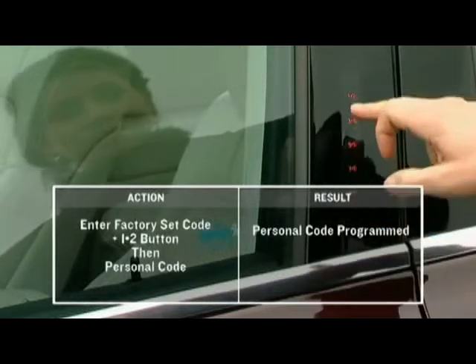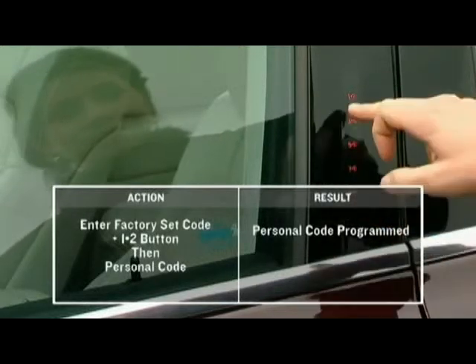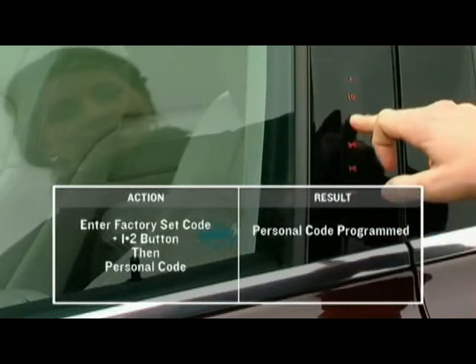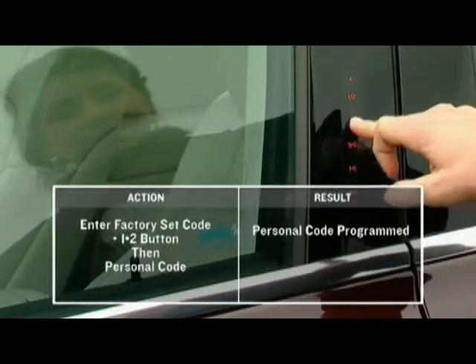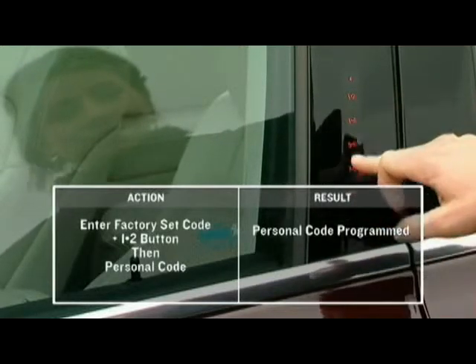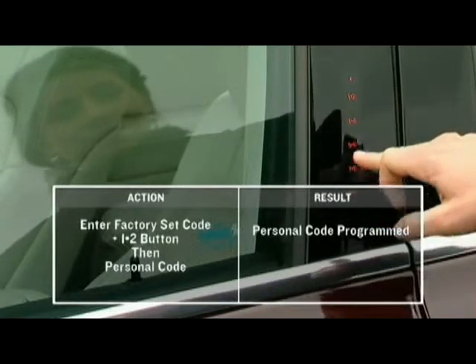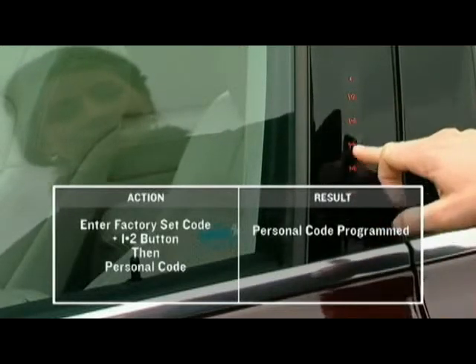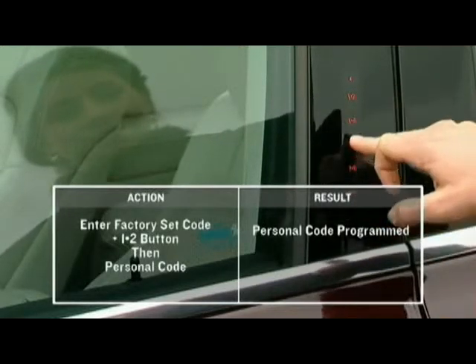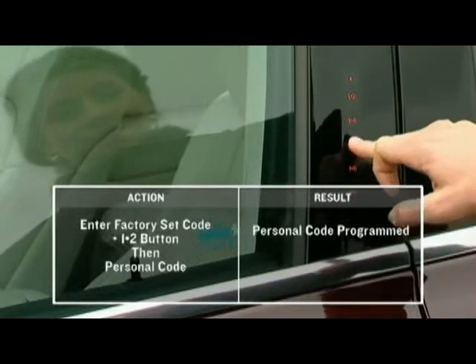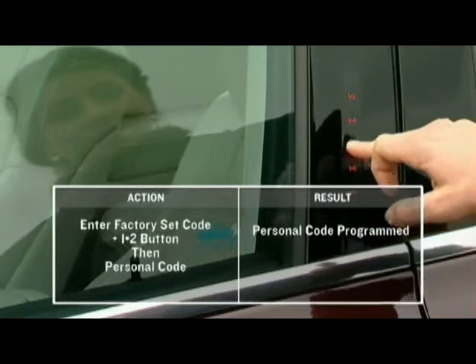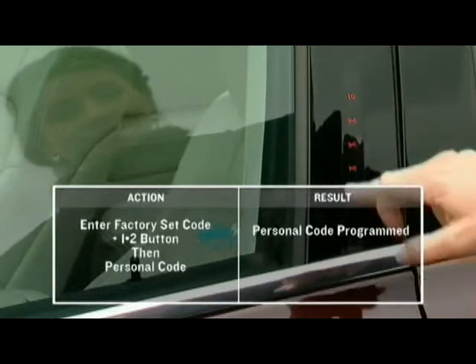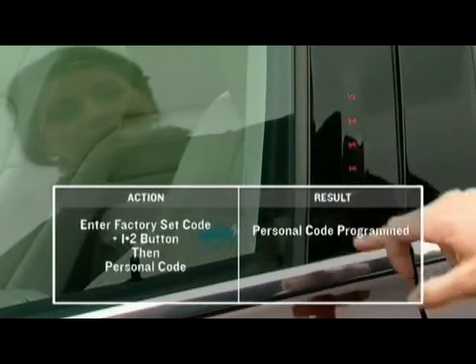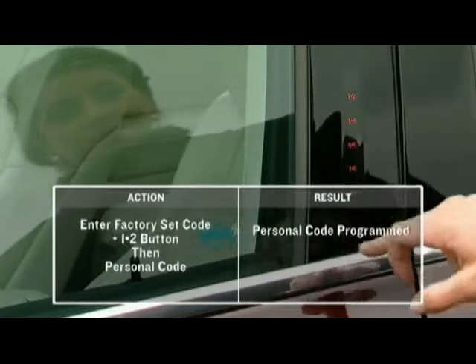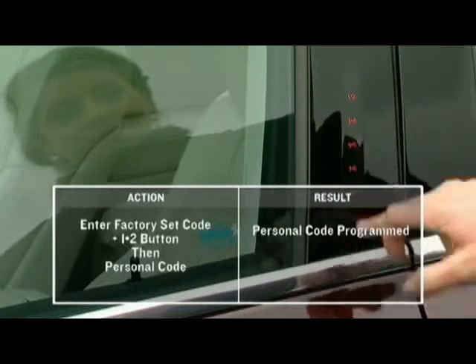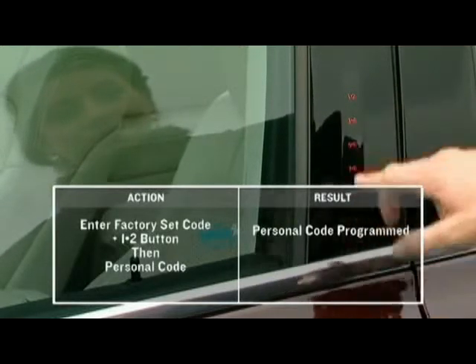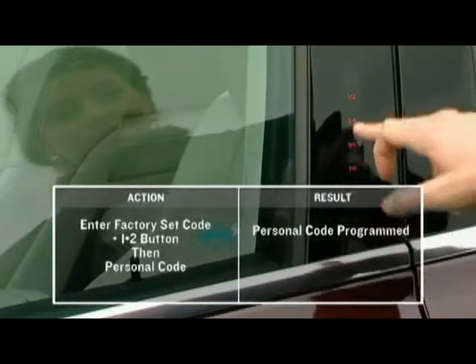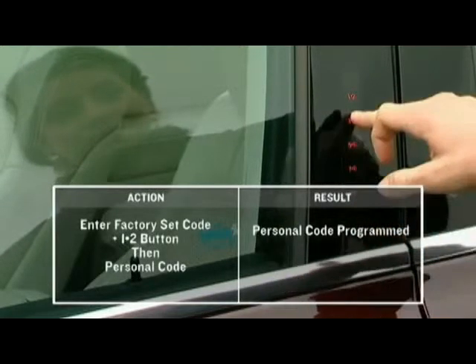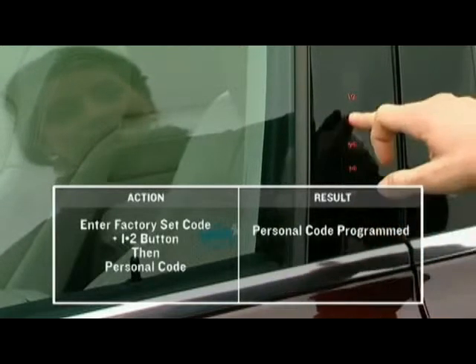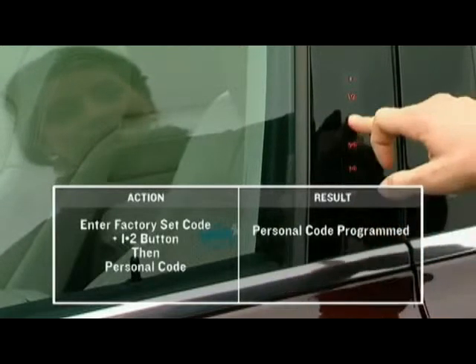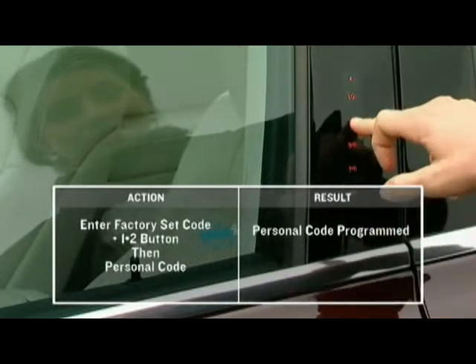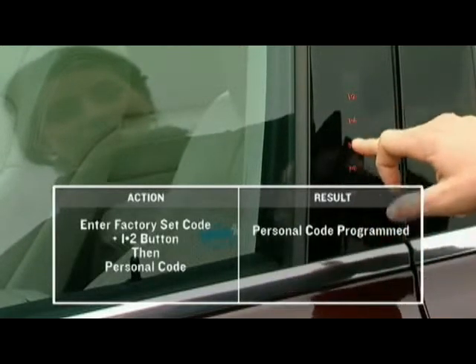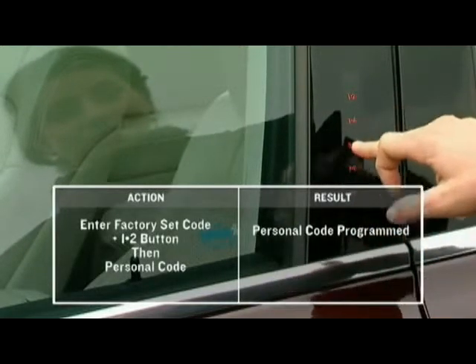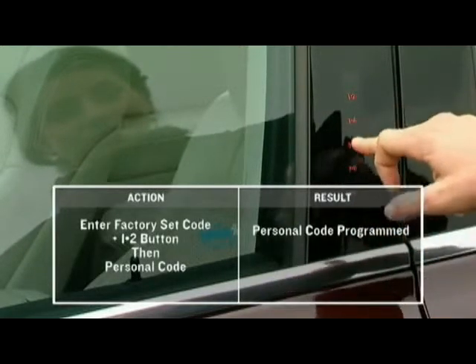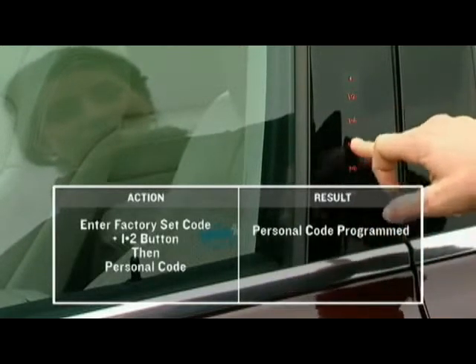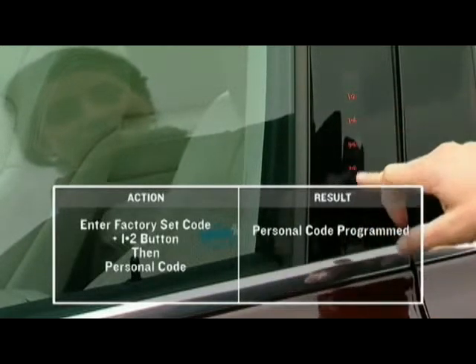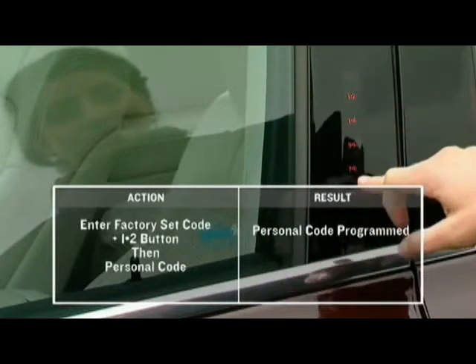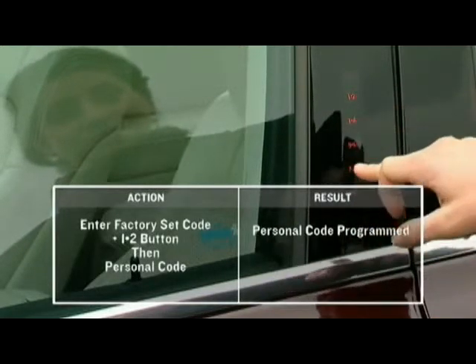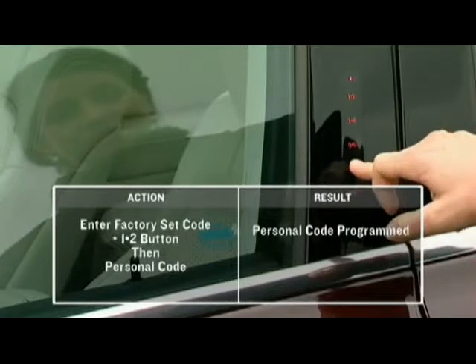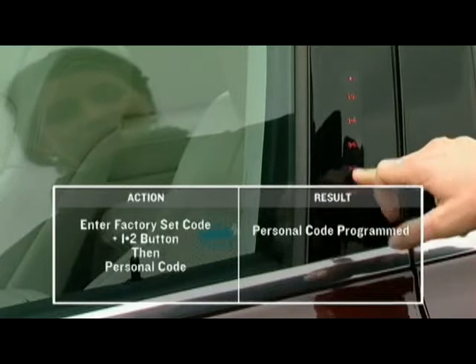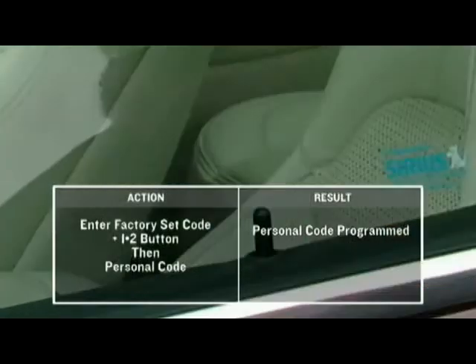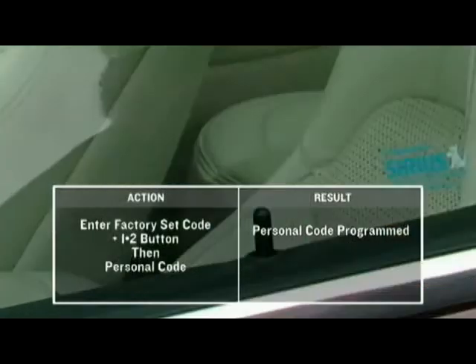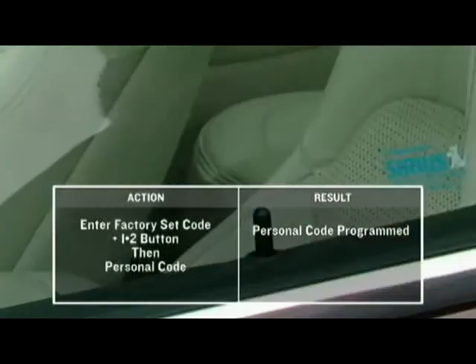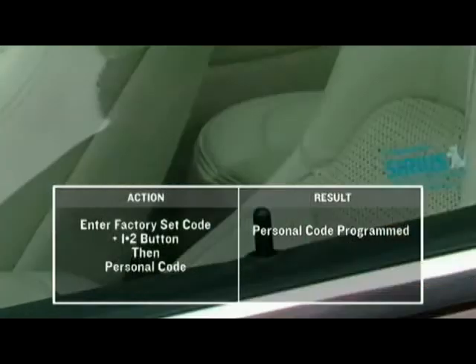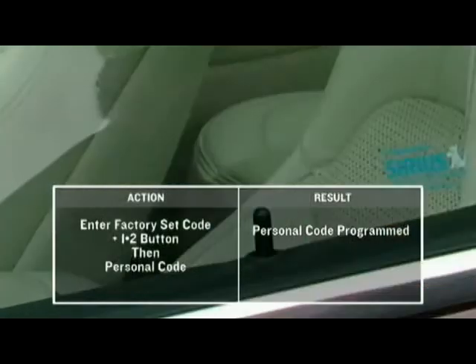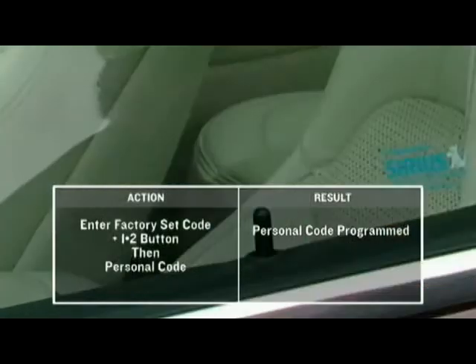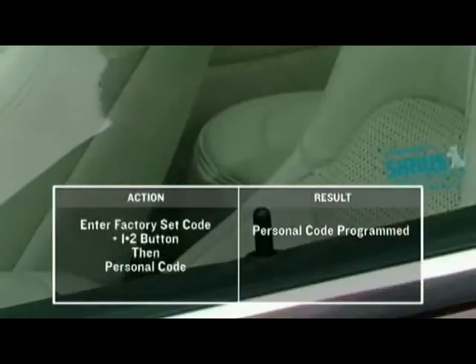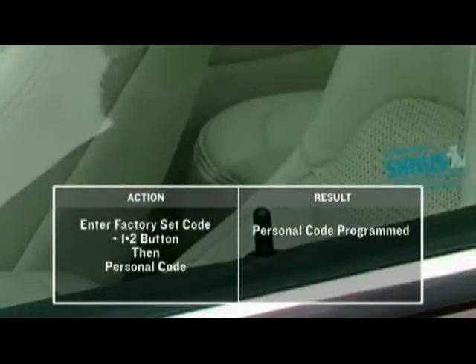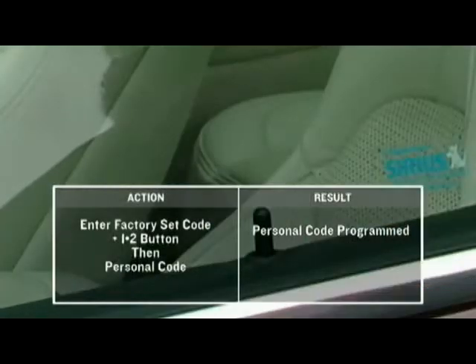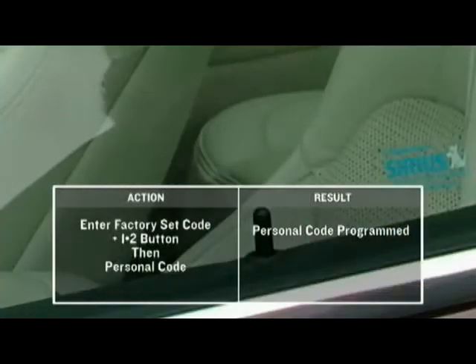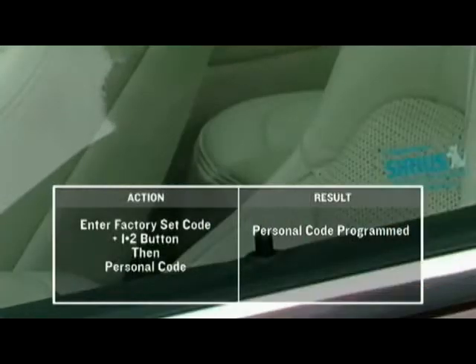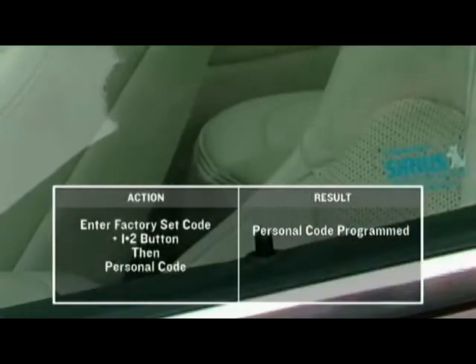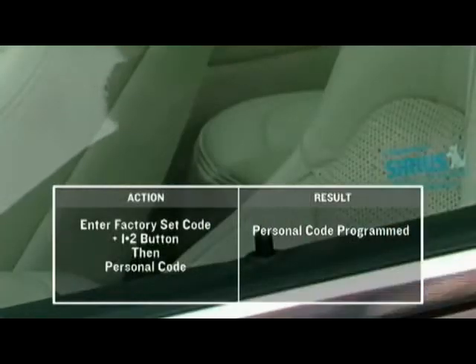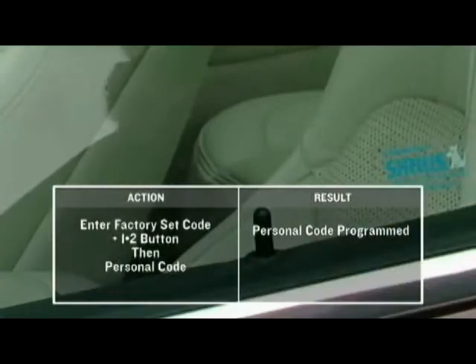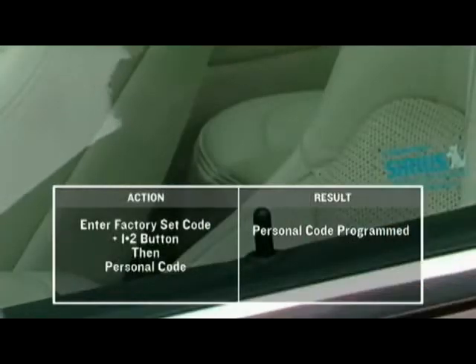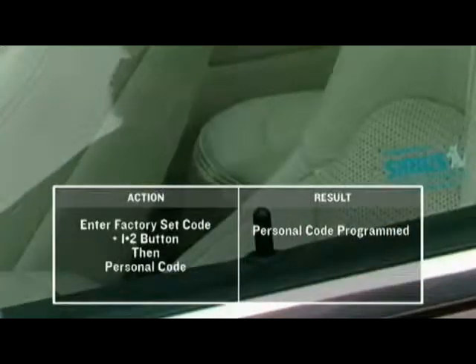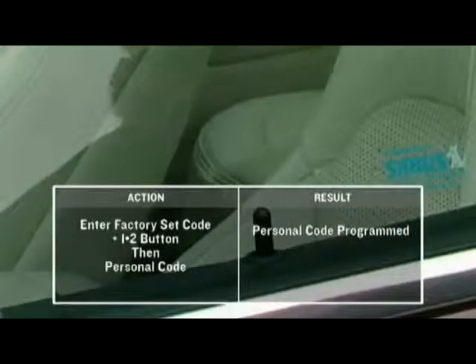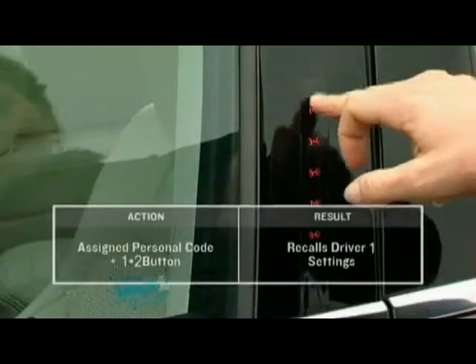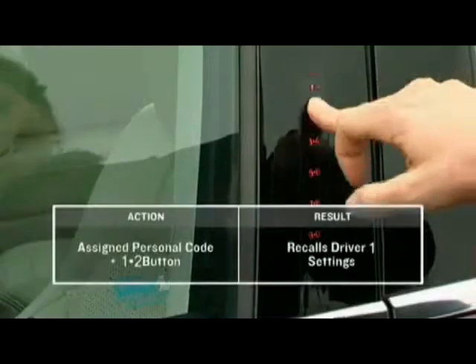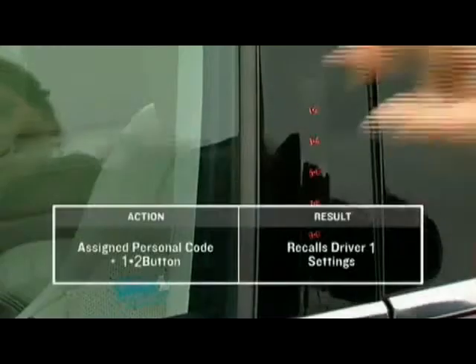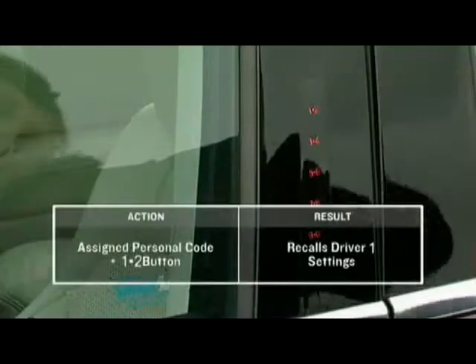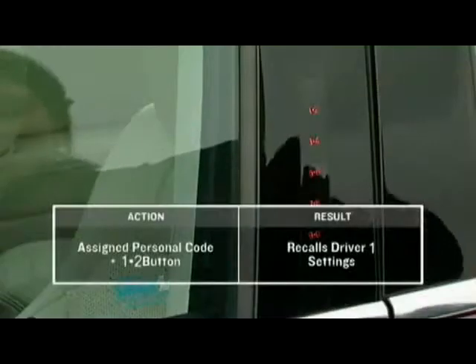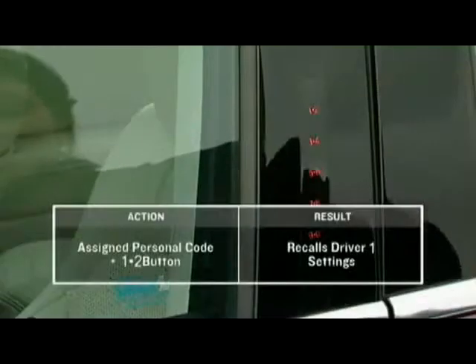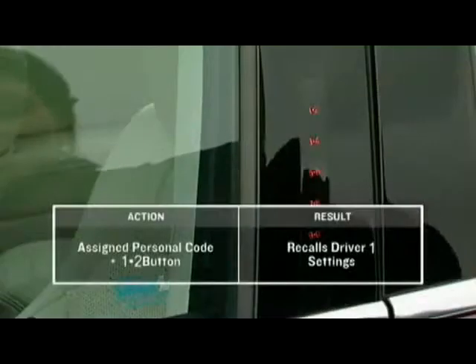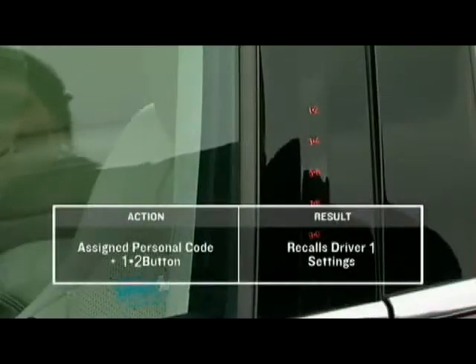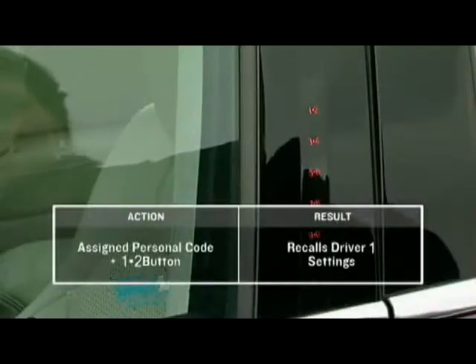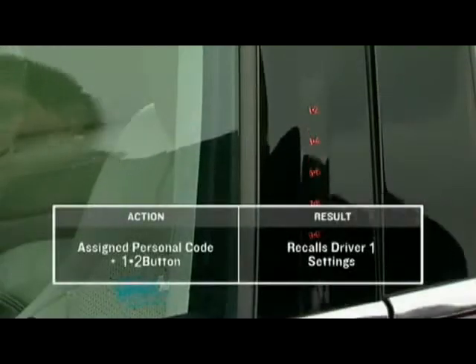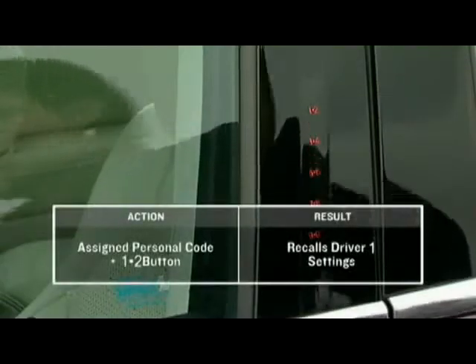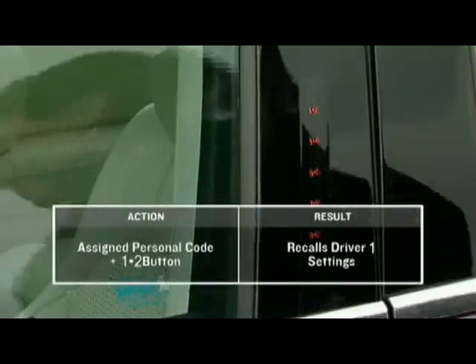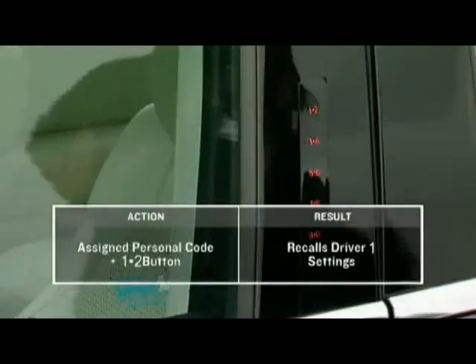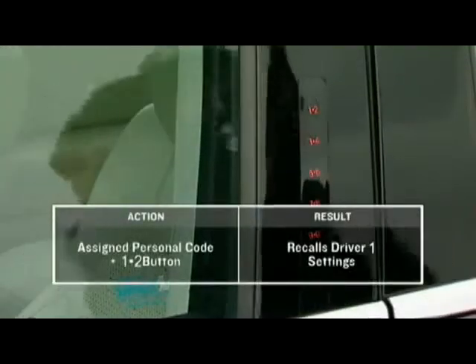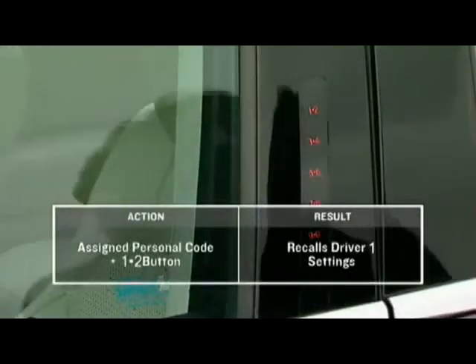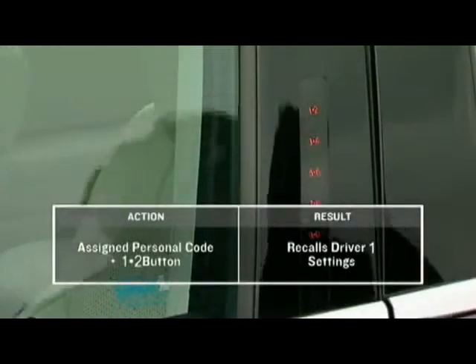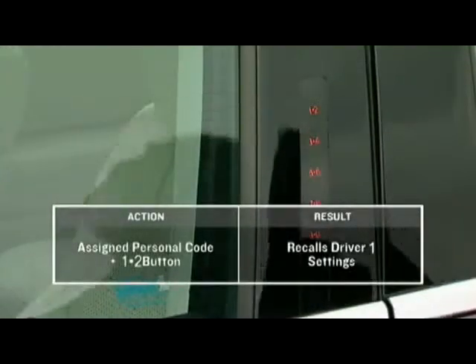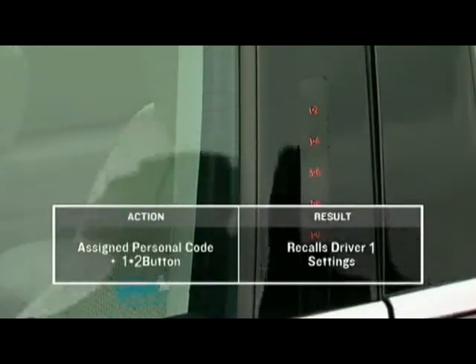The available lock will be automatically locked, and then unlock. Press the 1-2 button again.